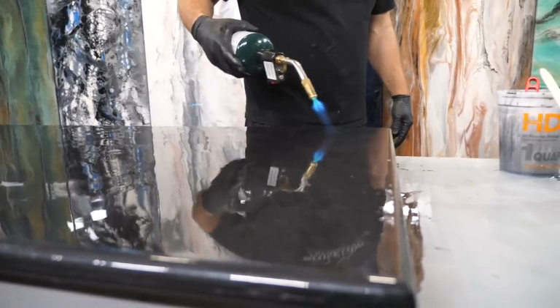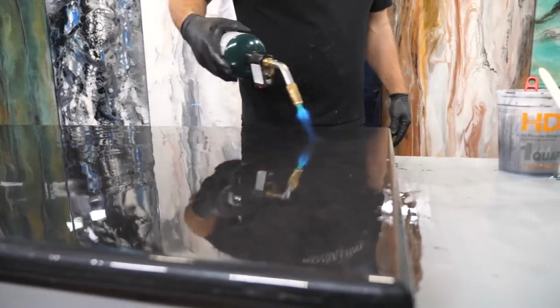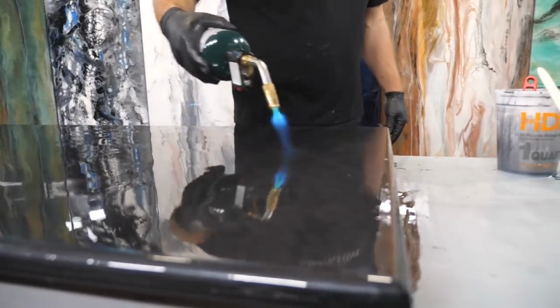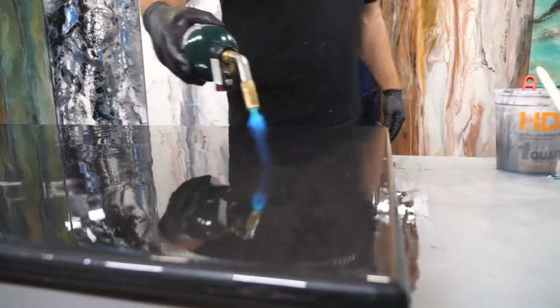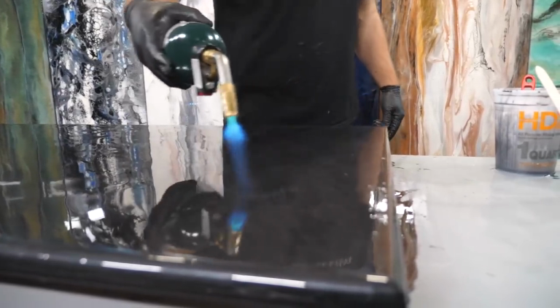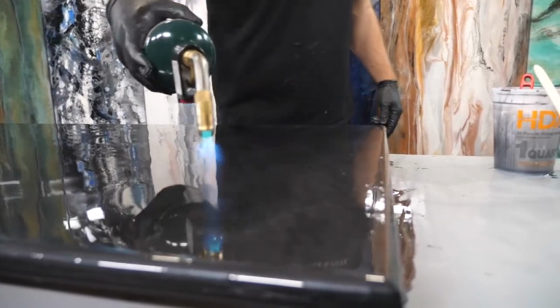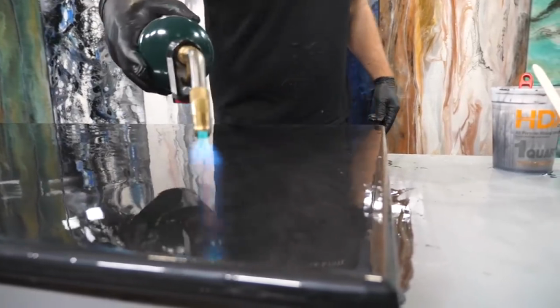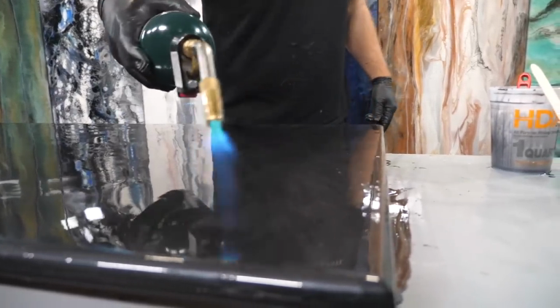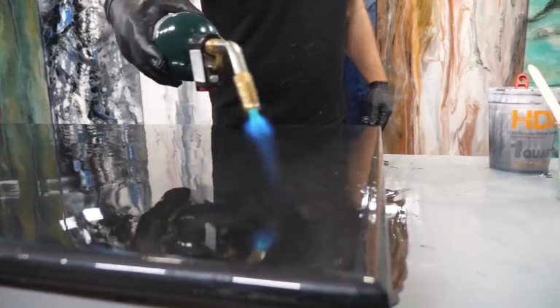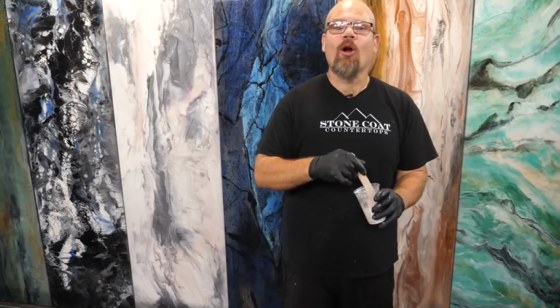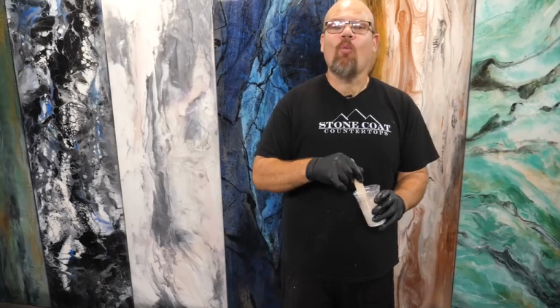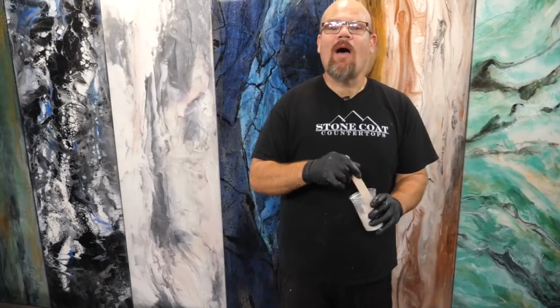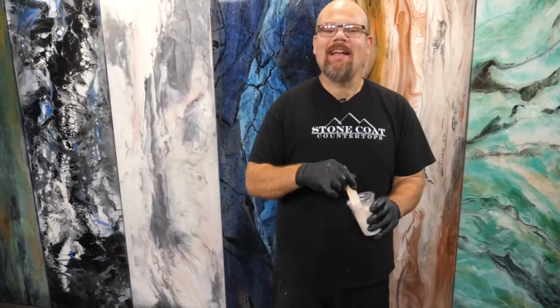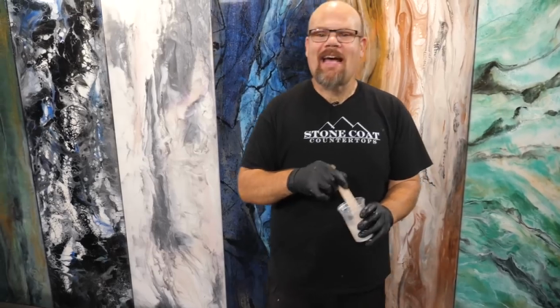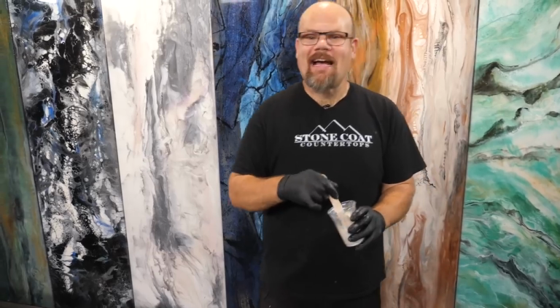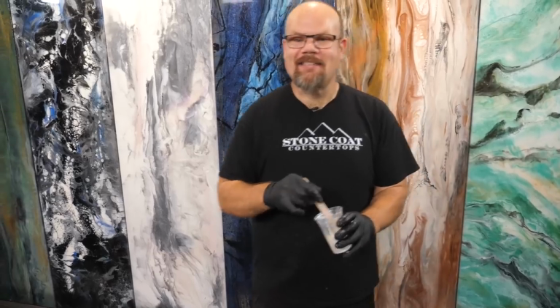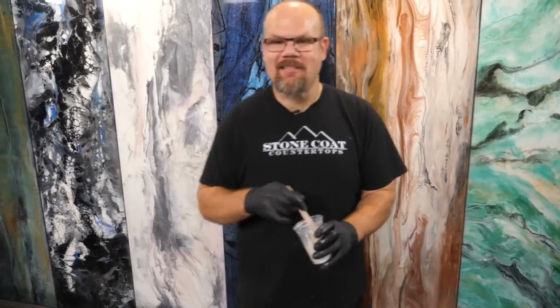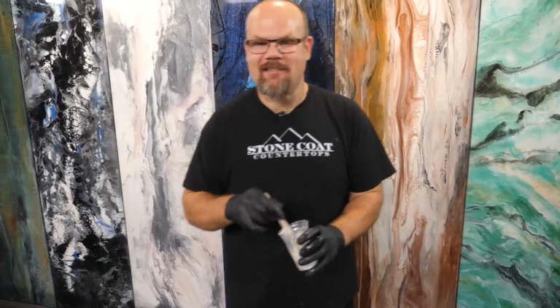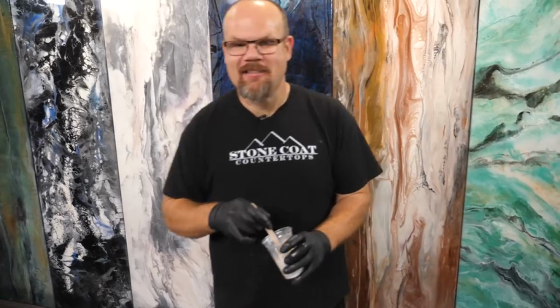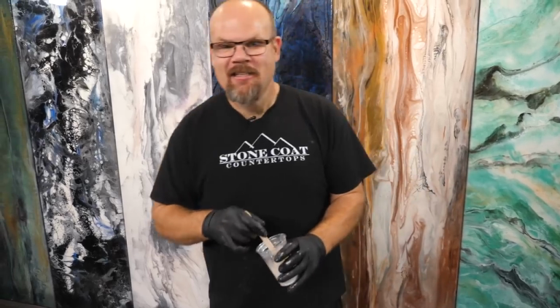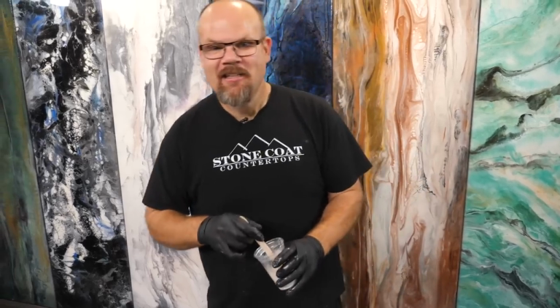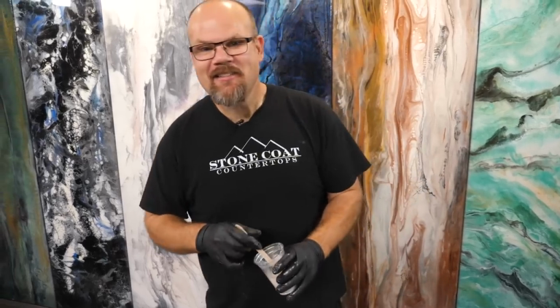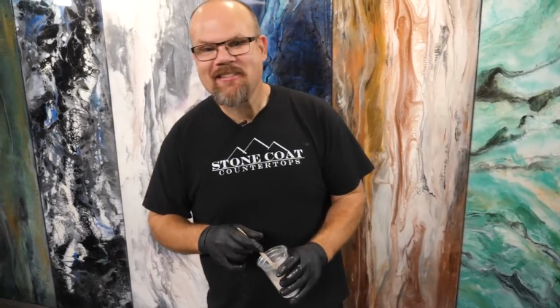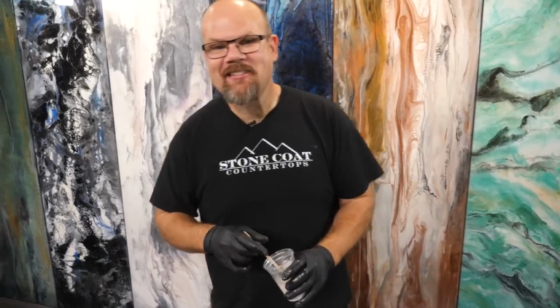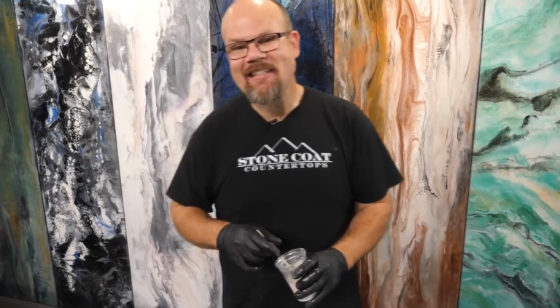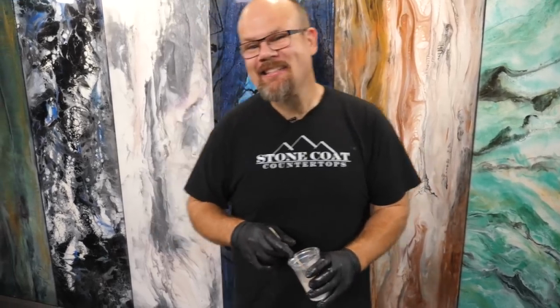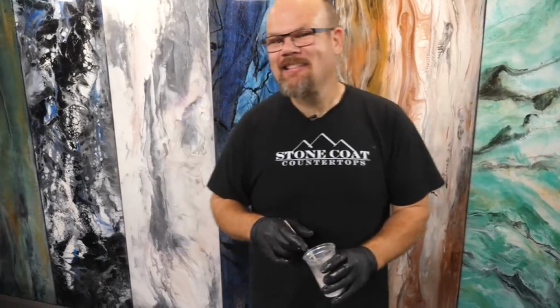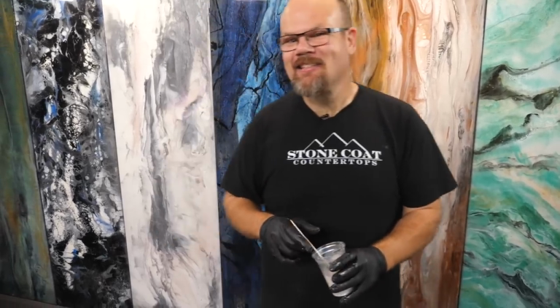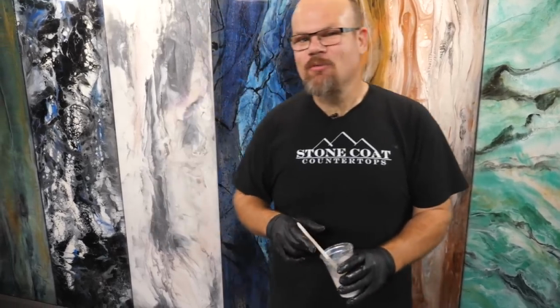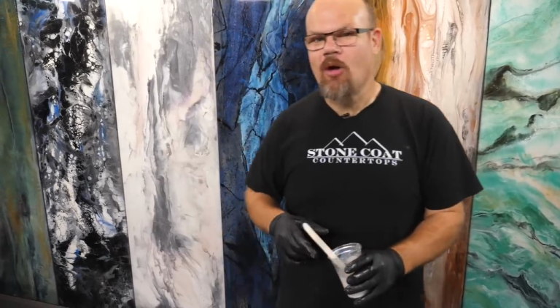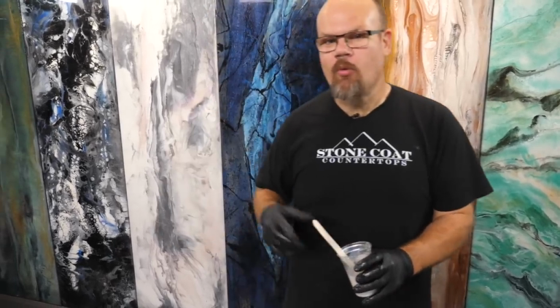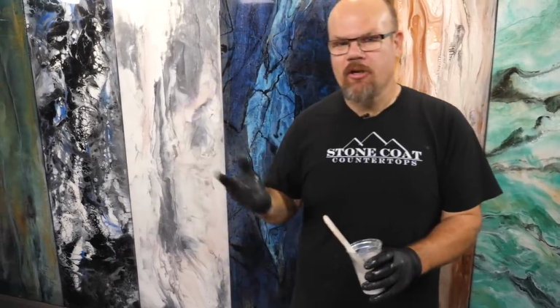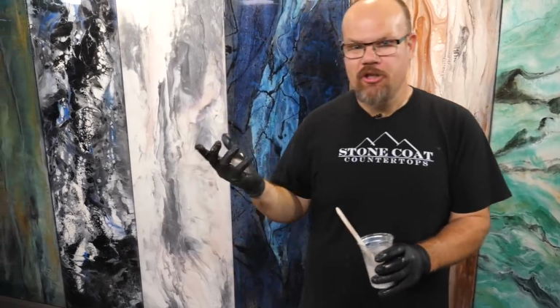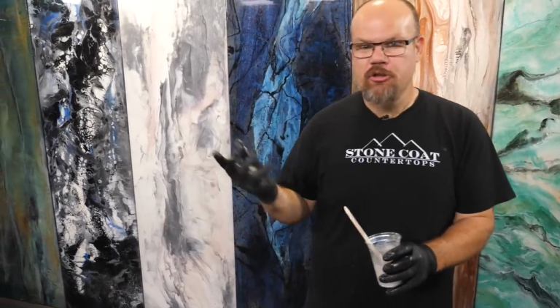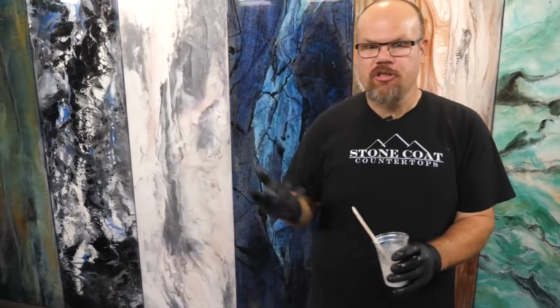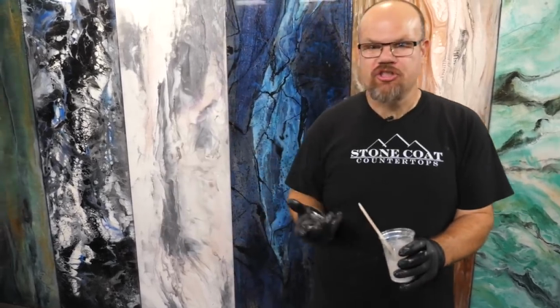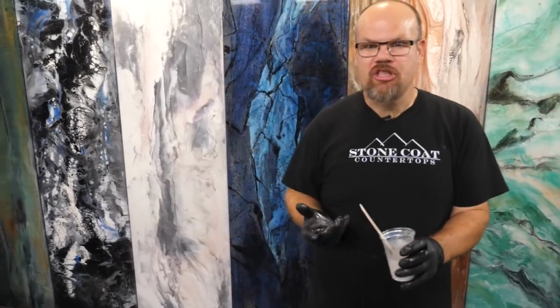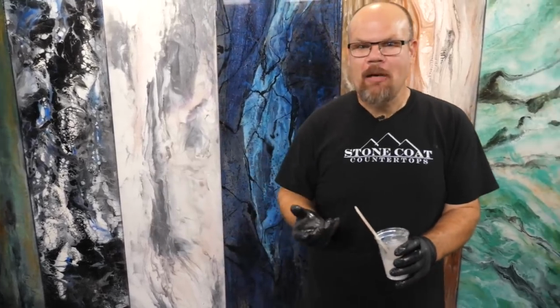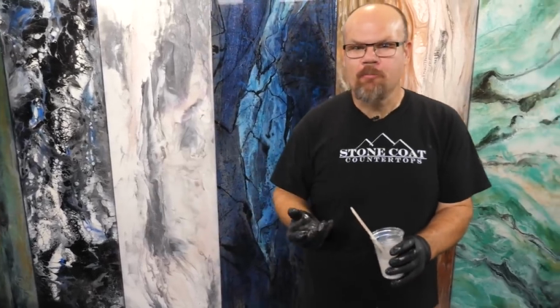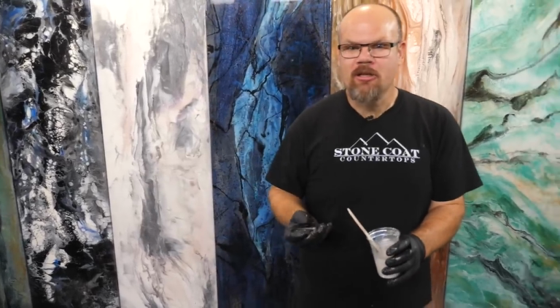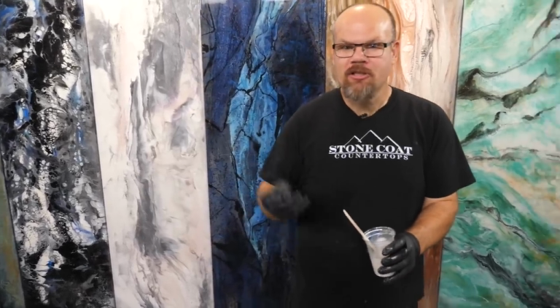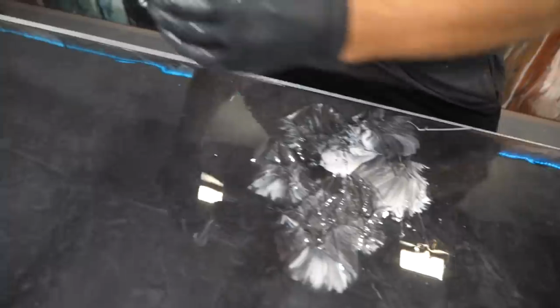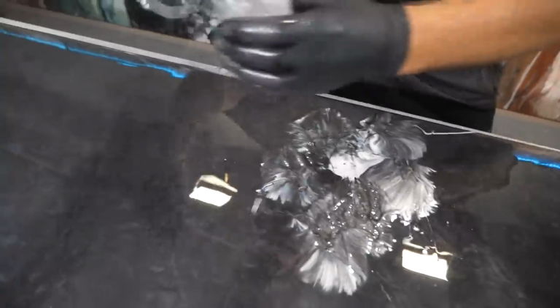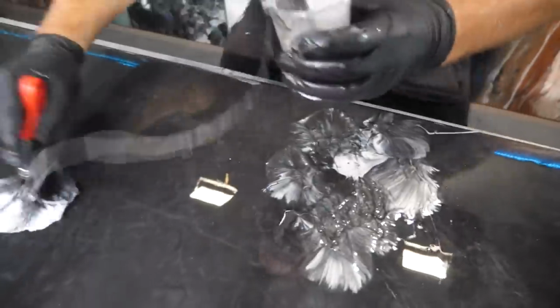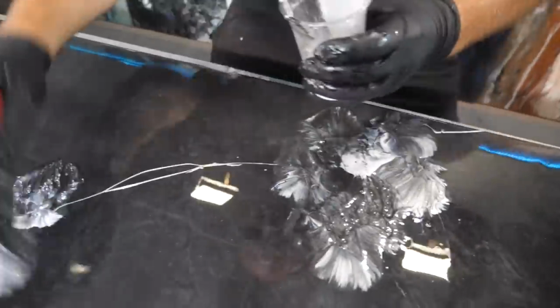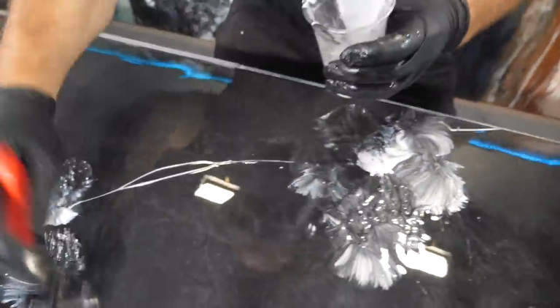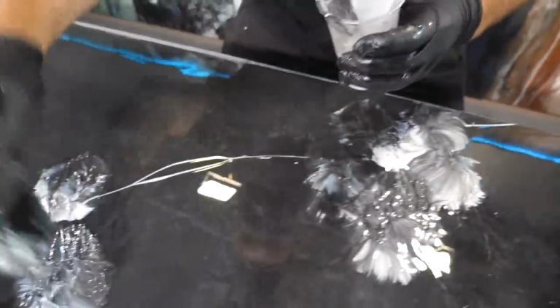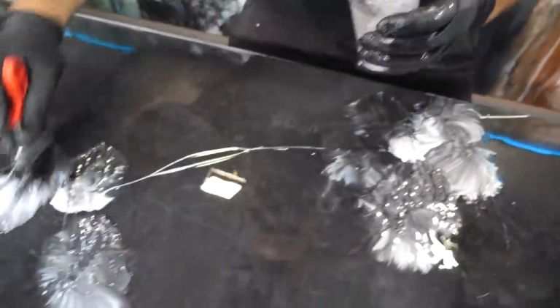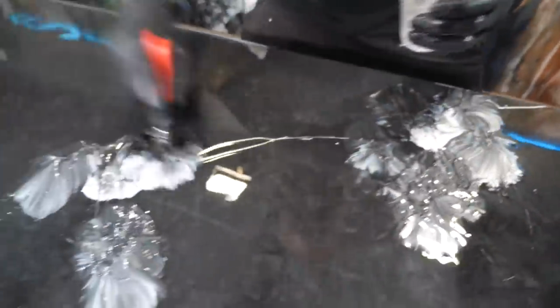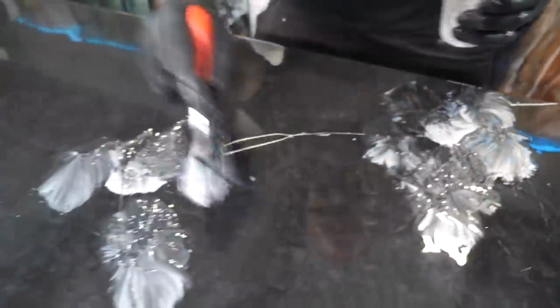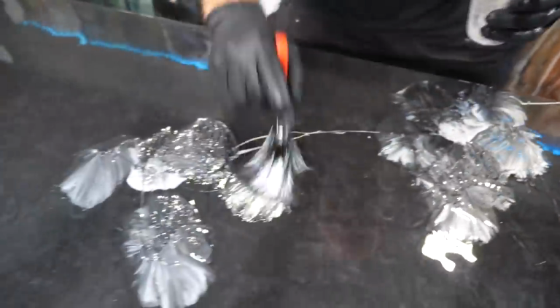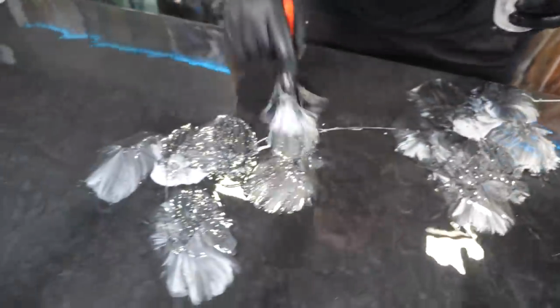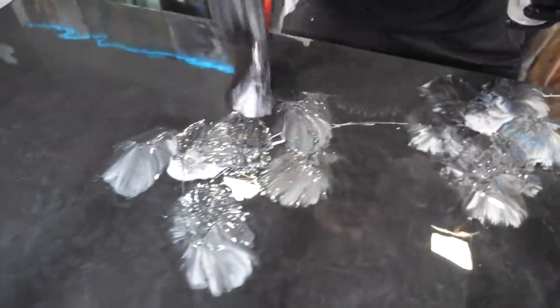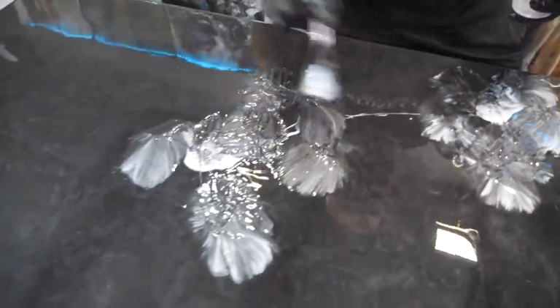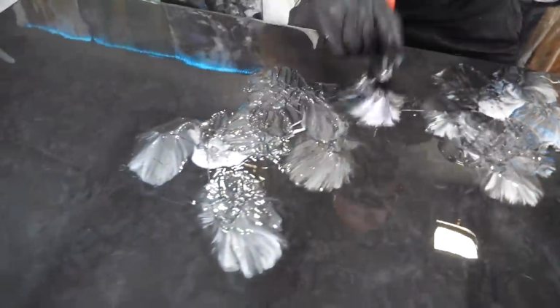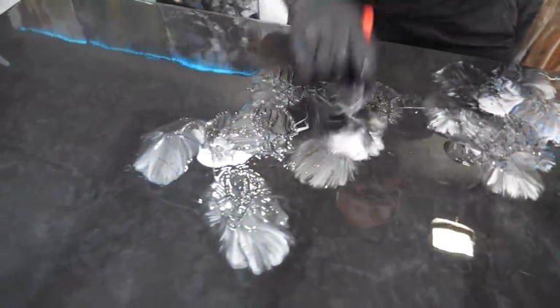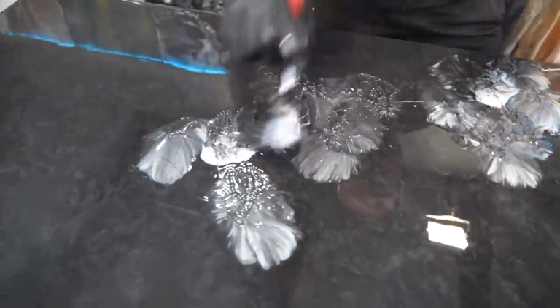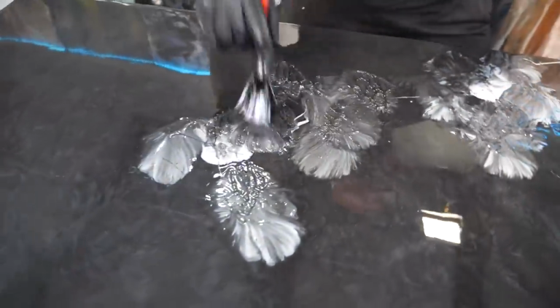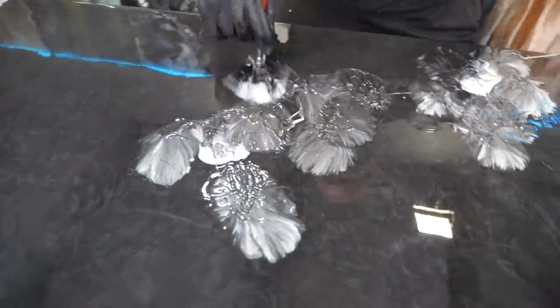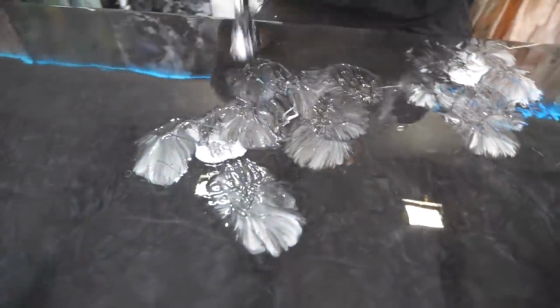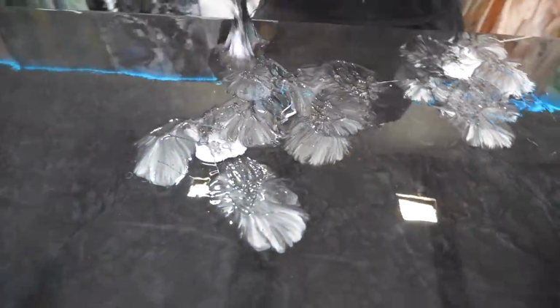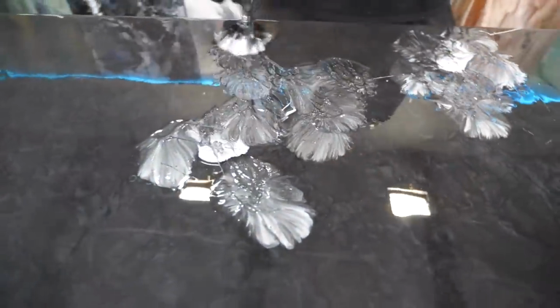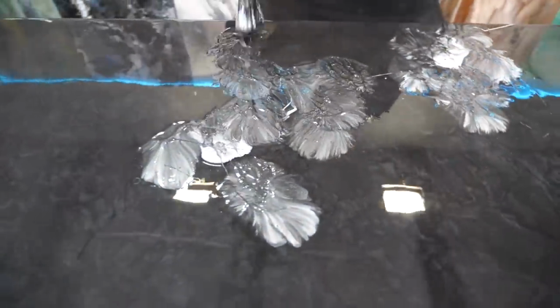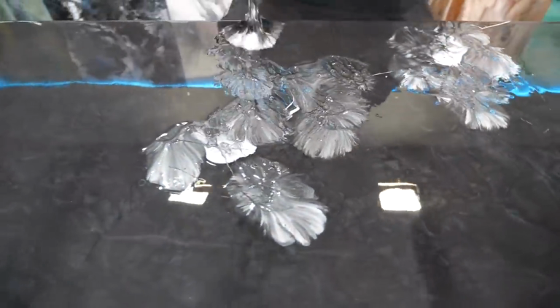We're going to add our white accents — this is easy as well. We're going to use our chop brush, dip it, and stick it. Here we go.